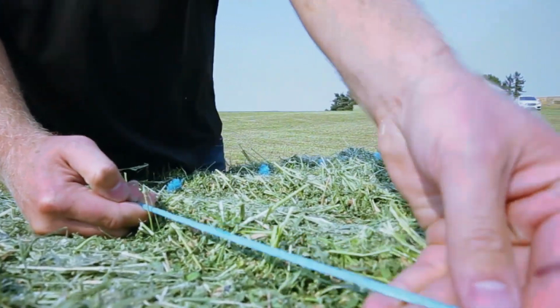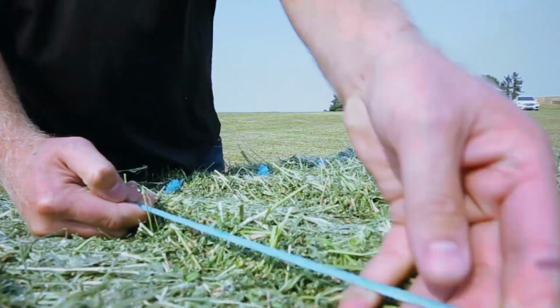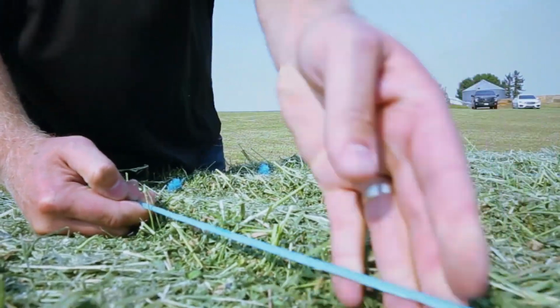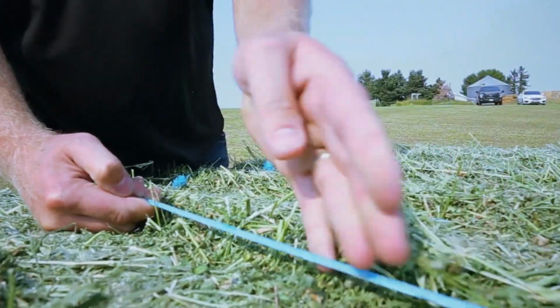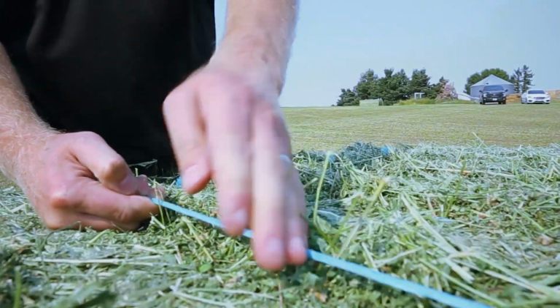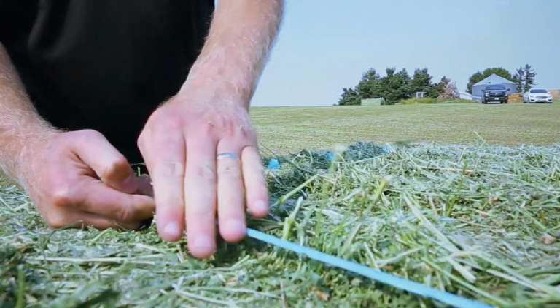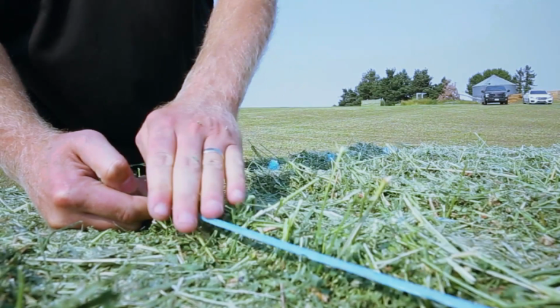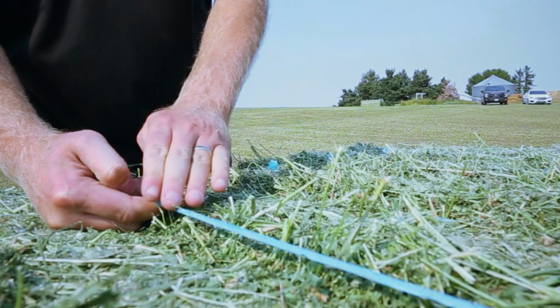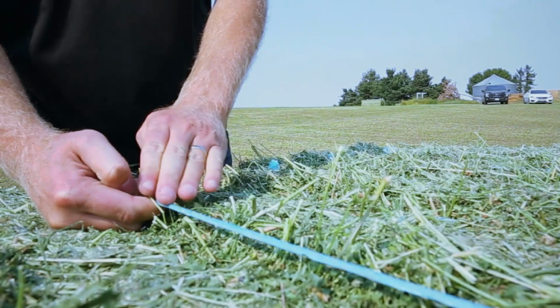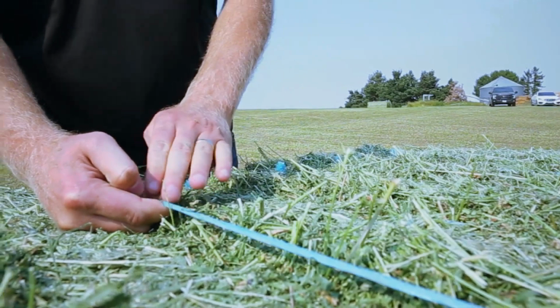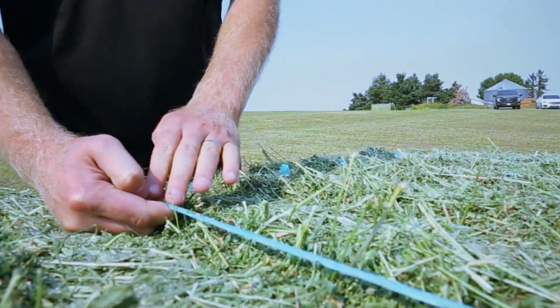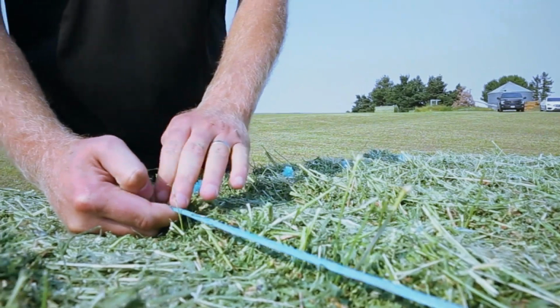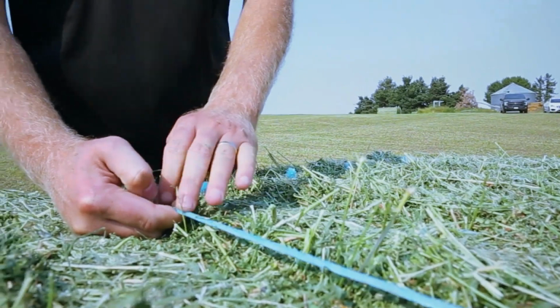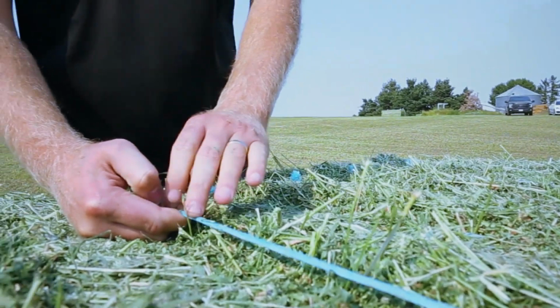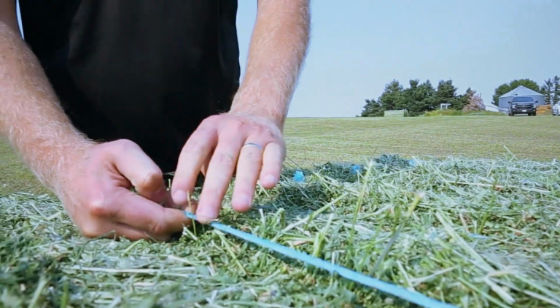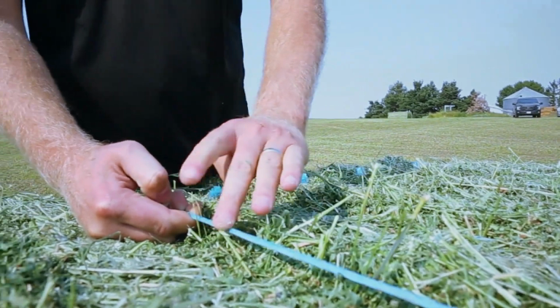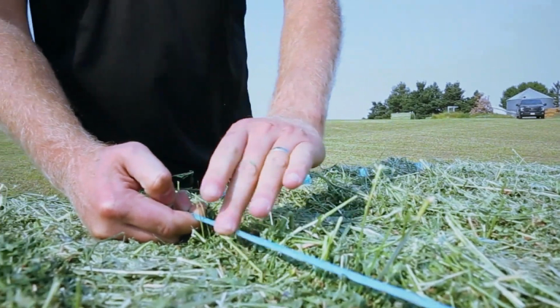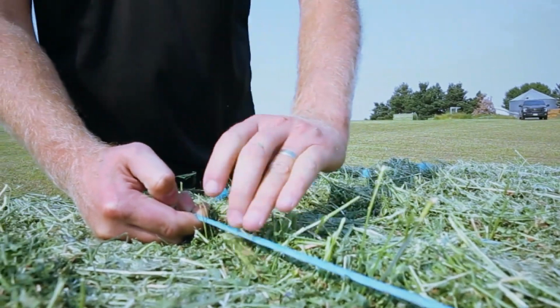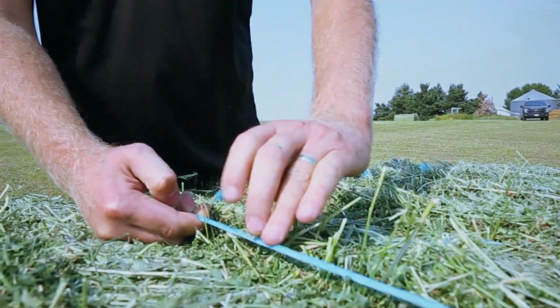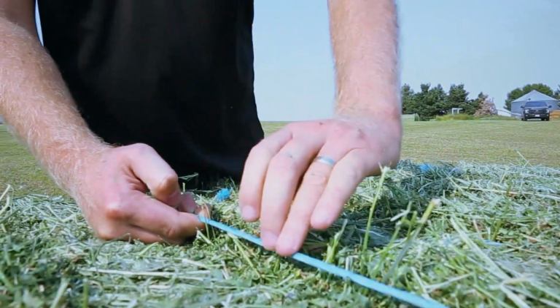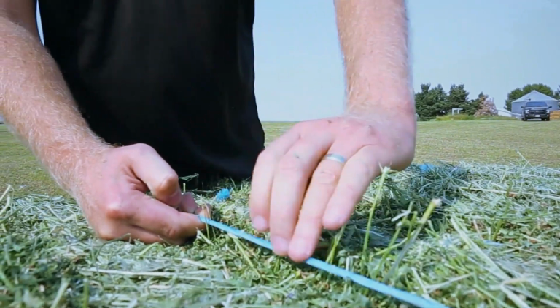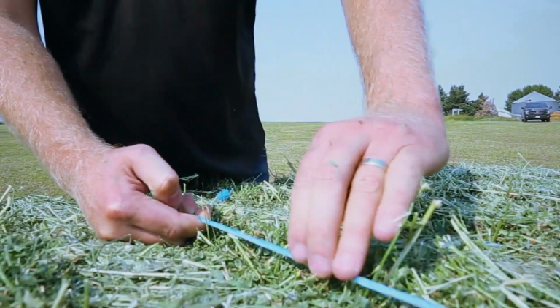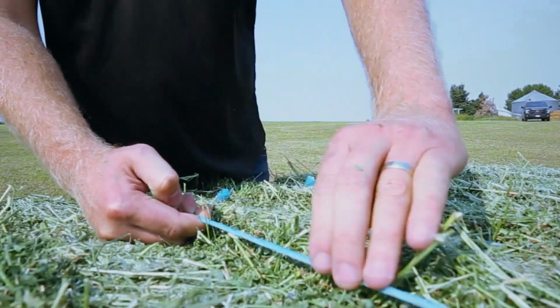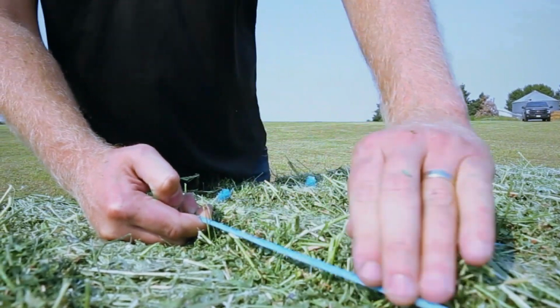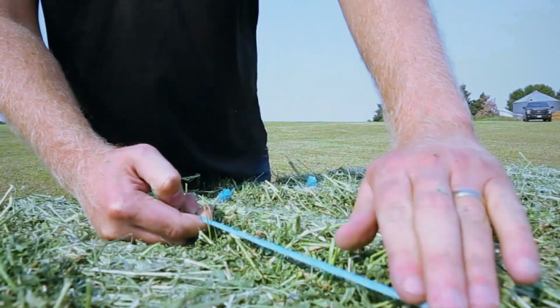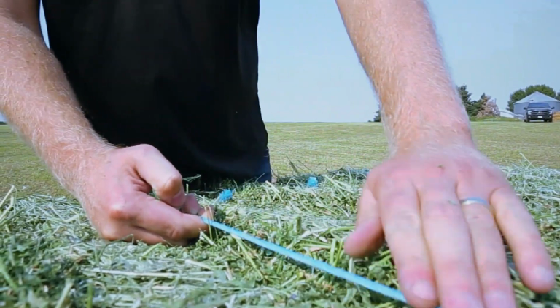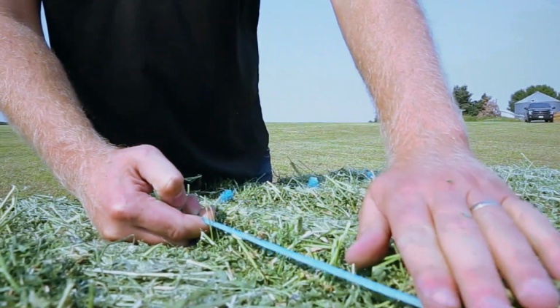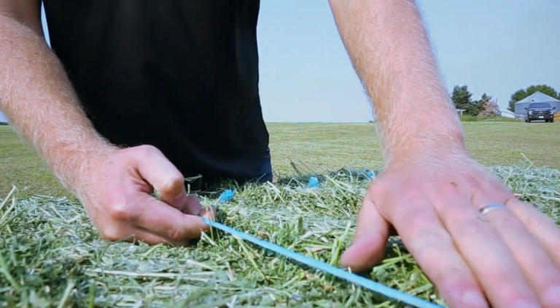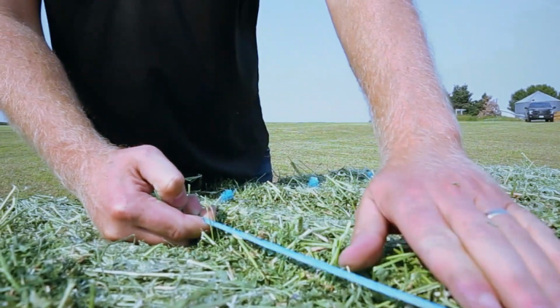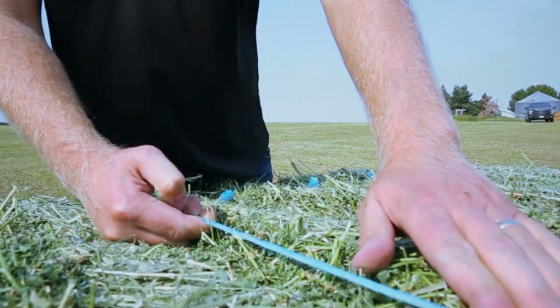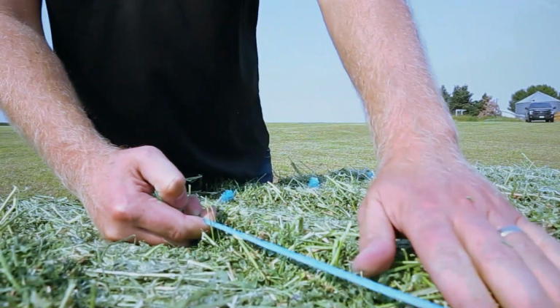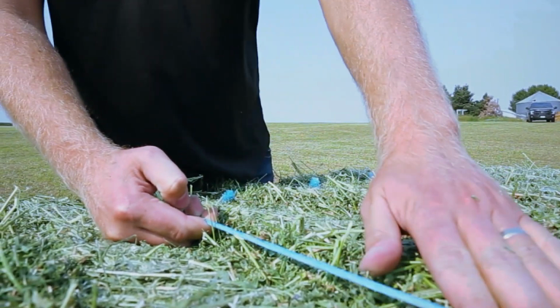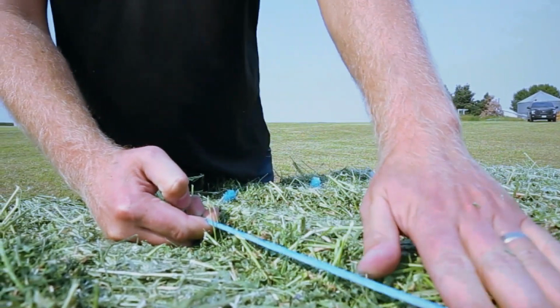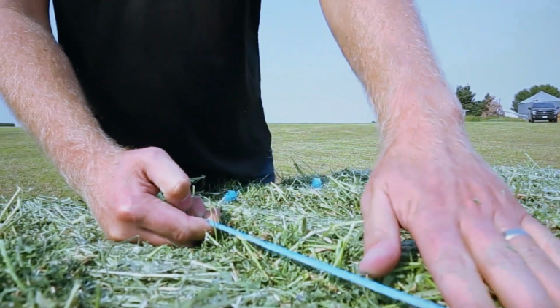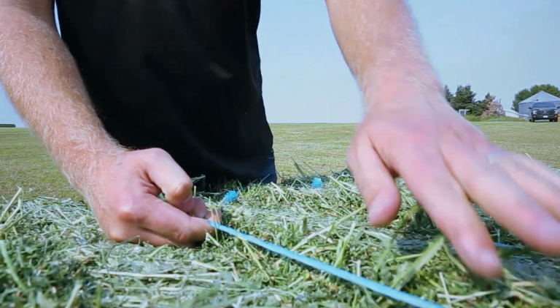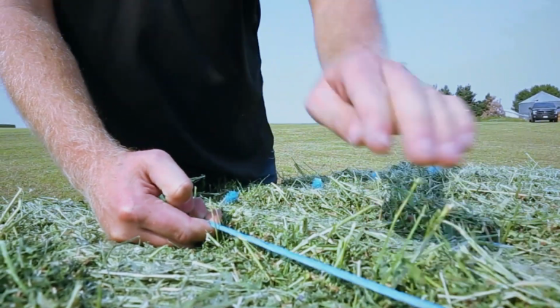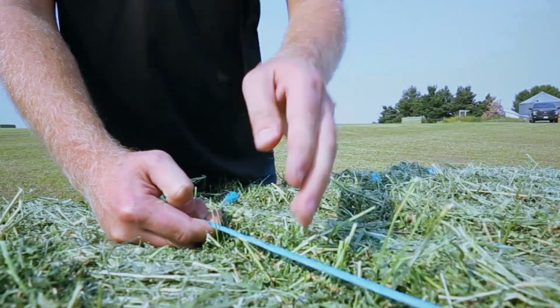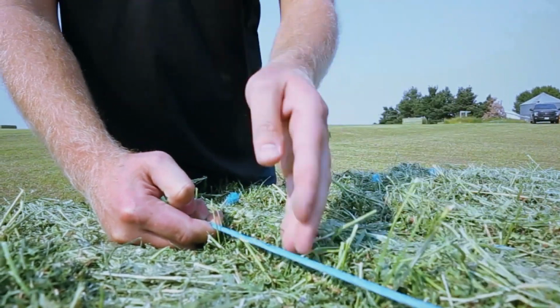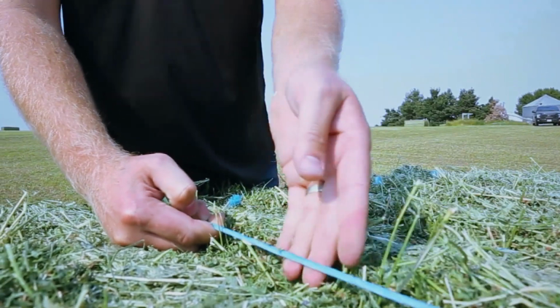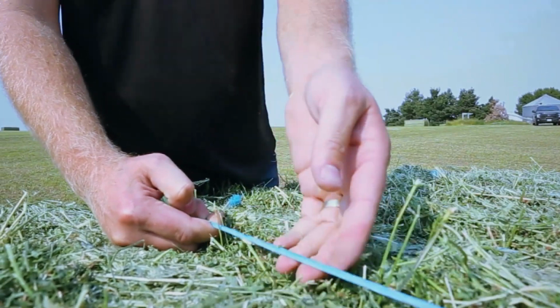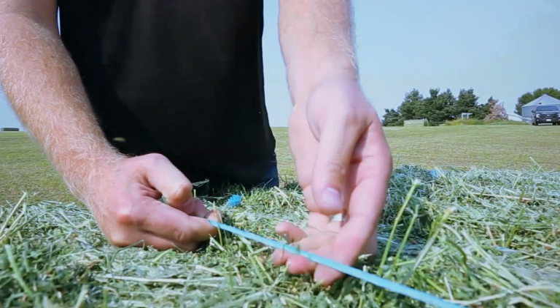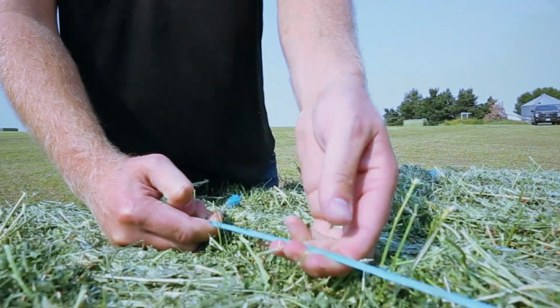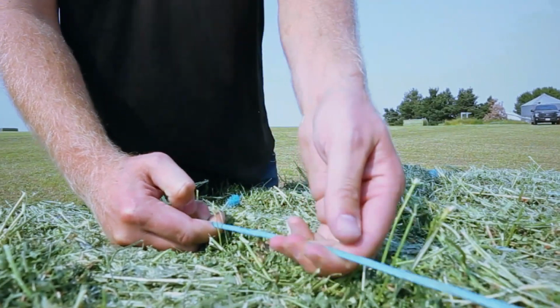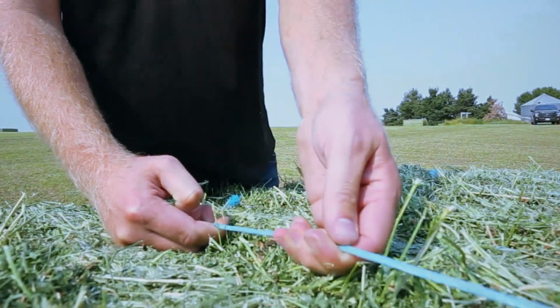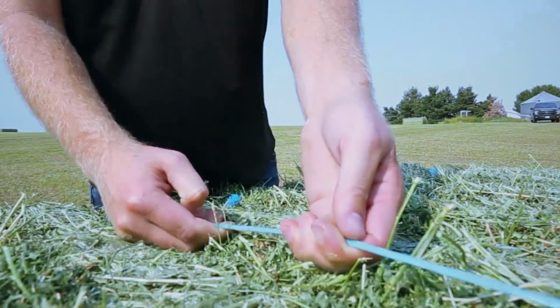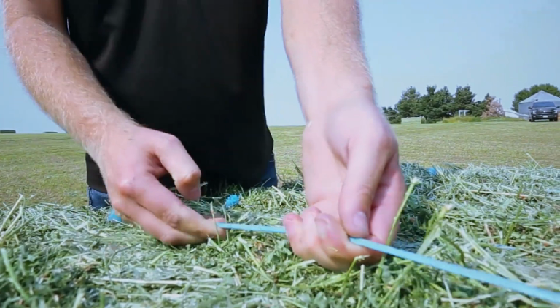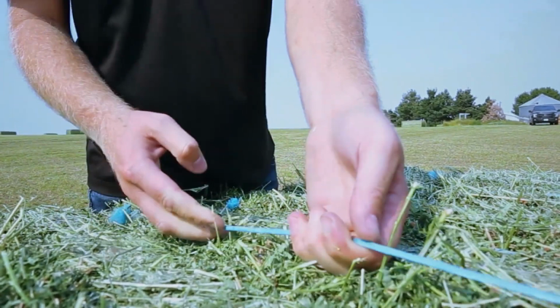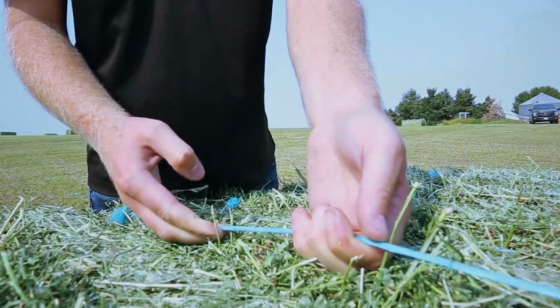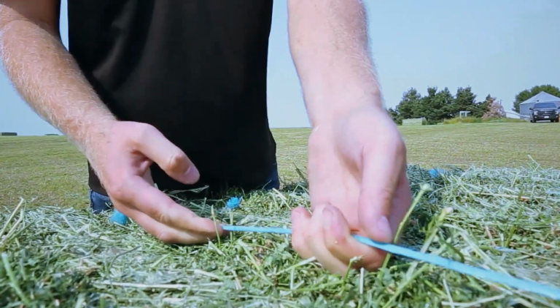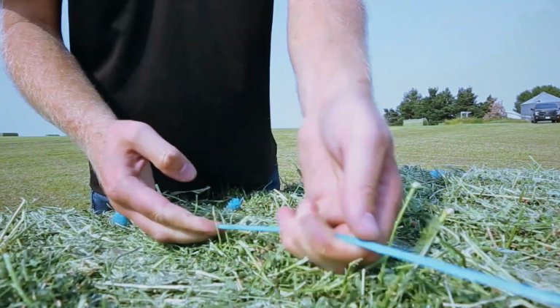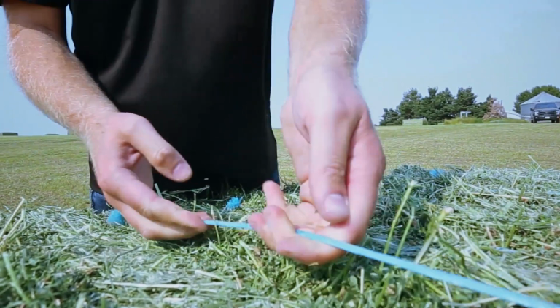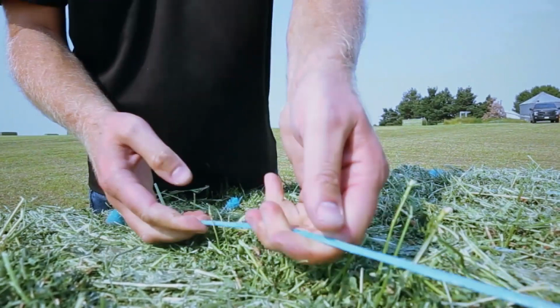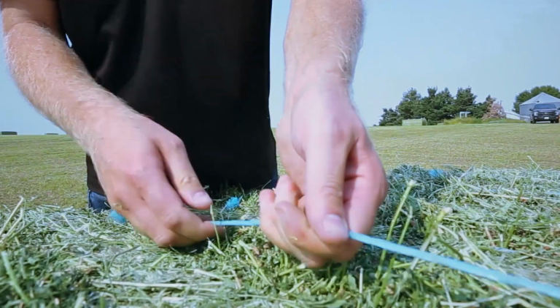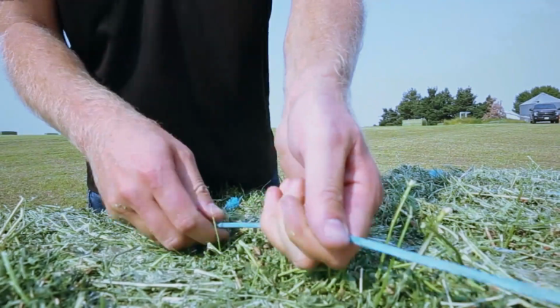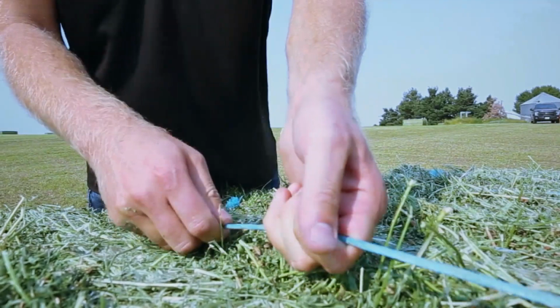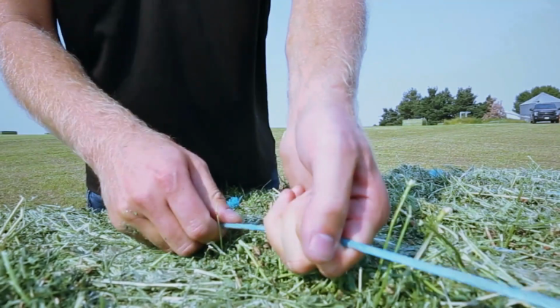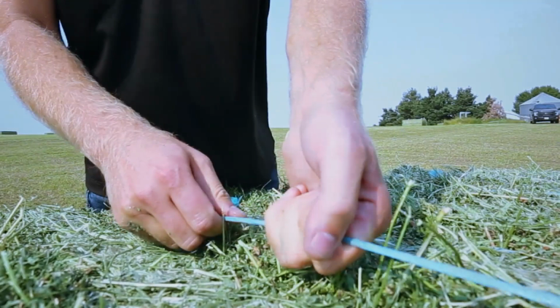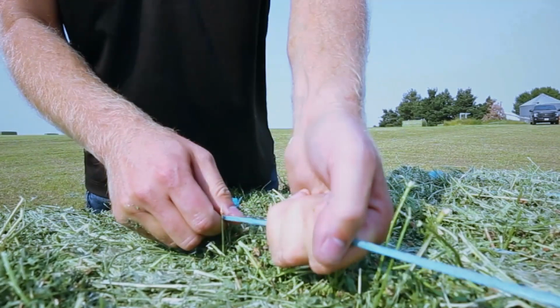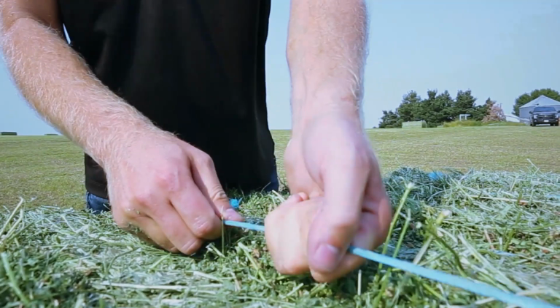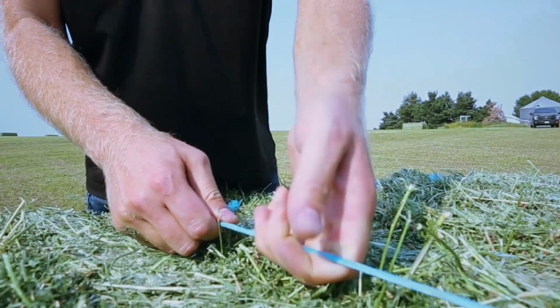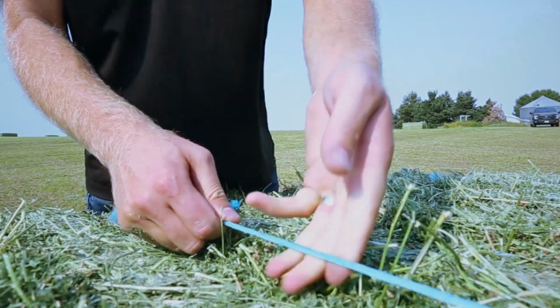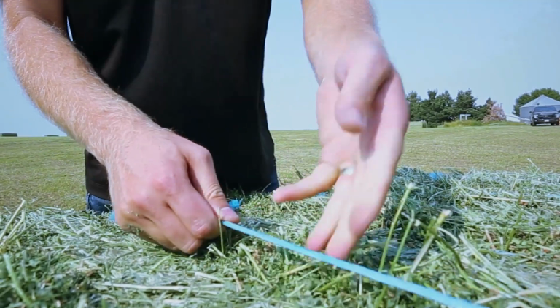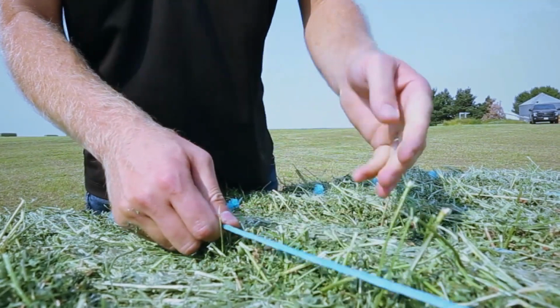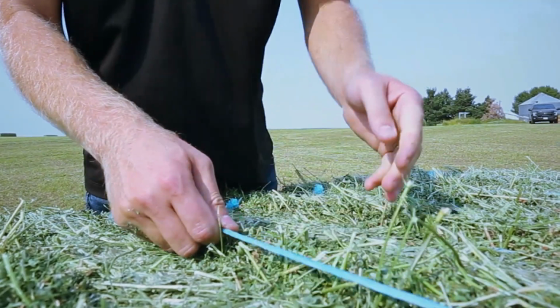As we can see here, we don't have any frayed edges. It's all holding together, and it's a nice tight weave as the twine should be.